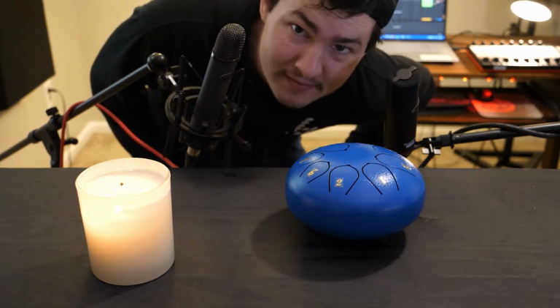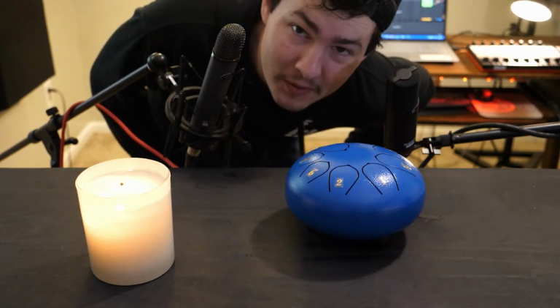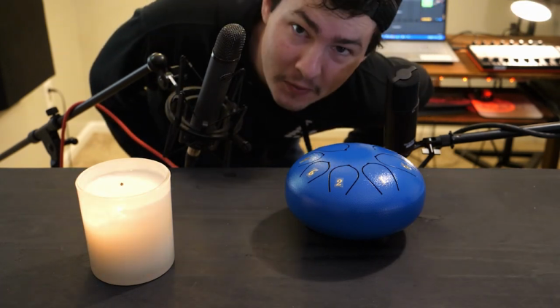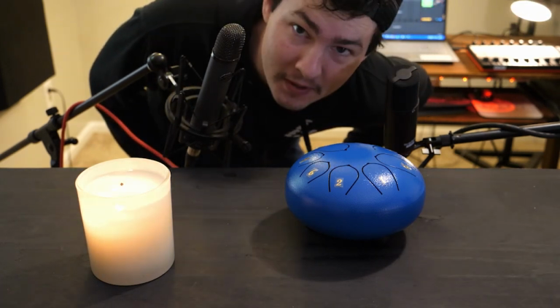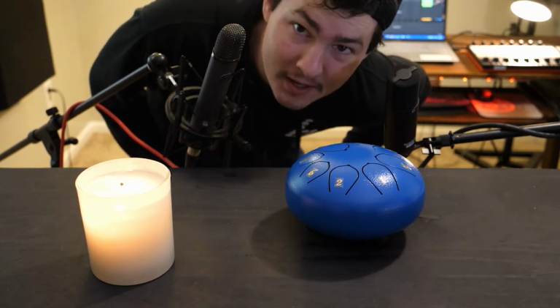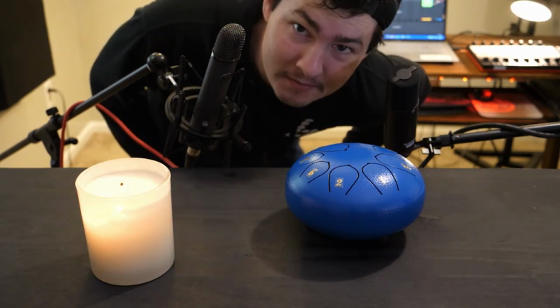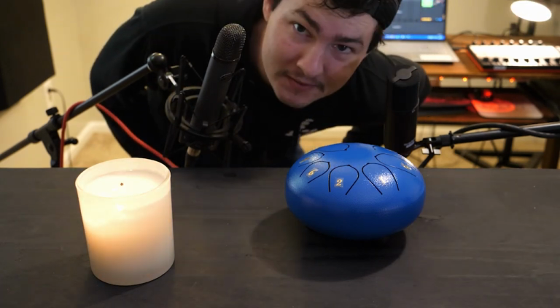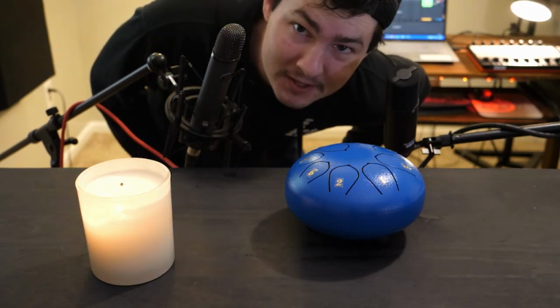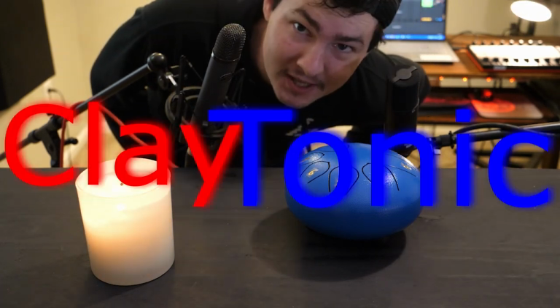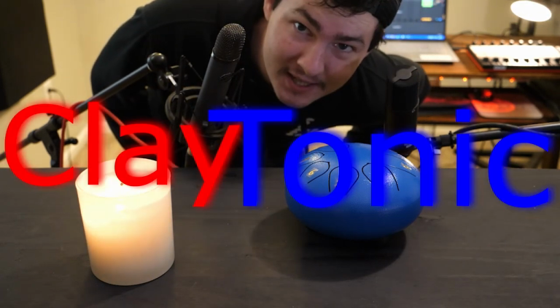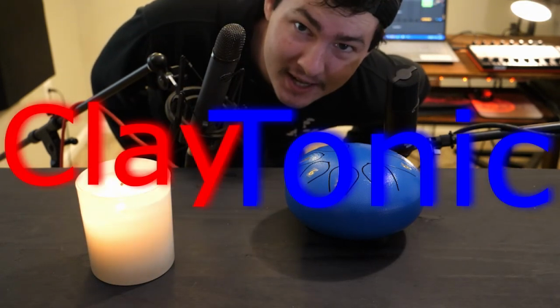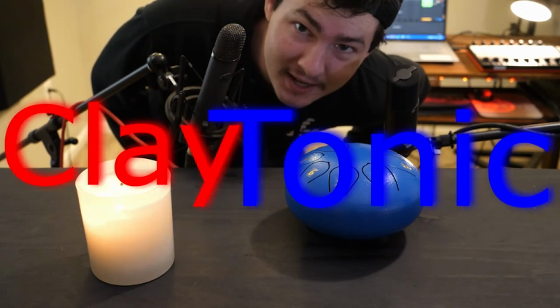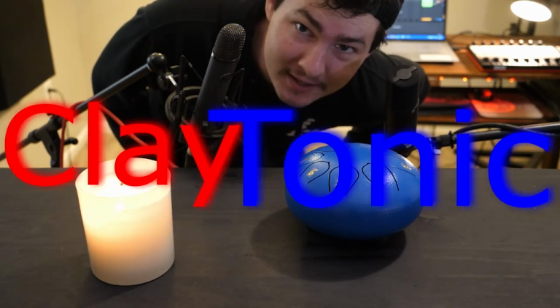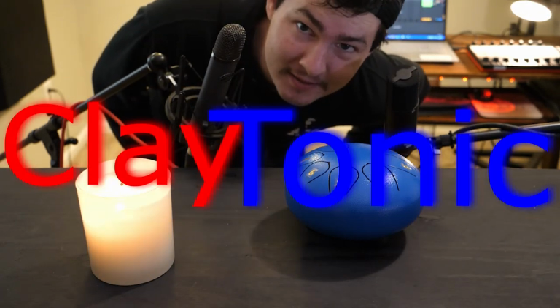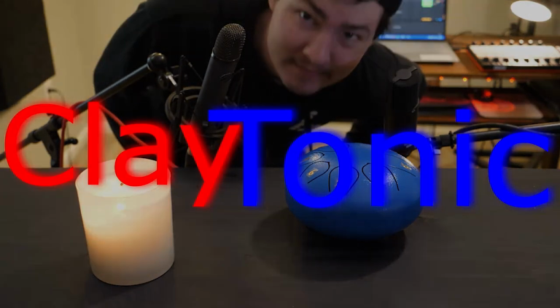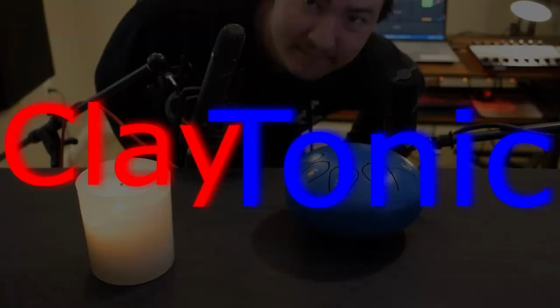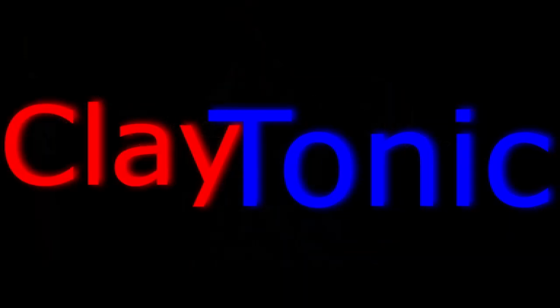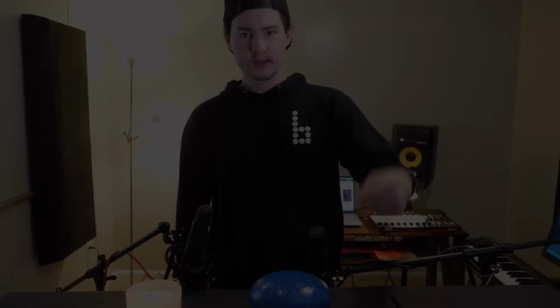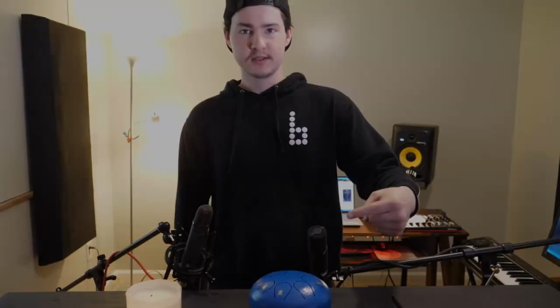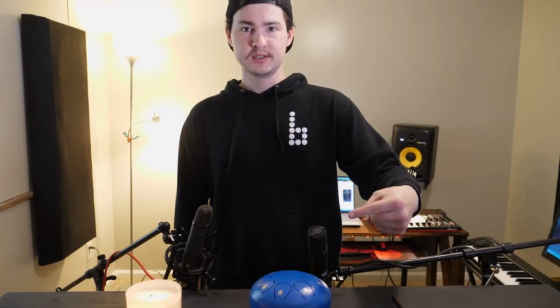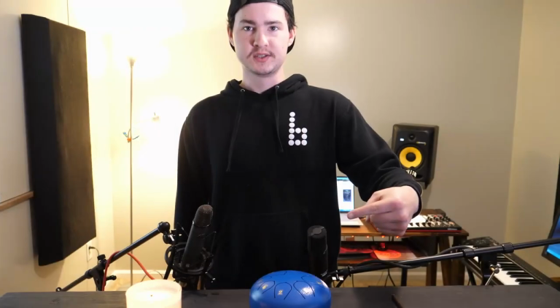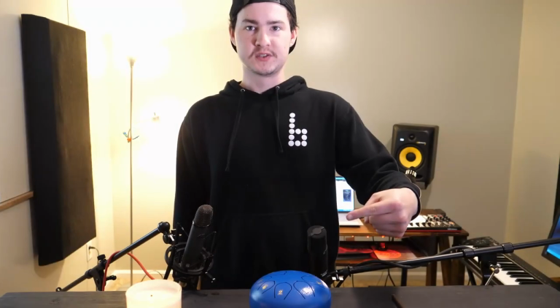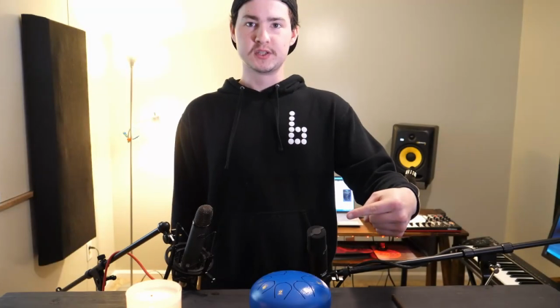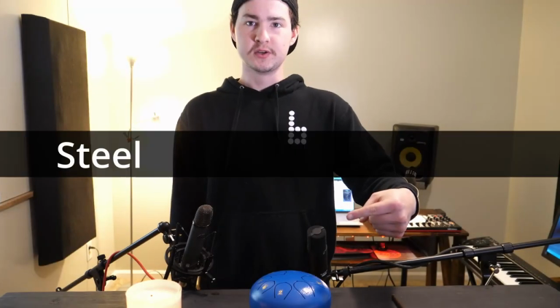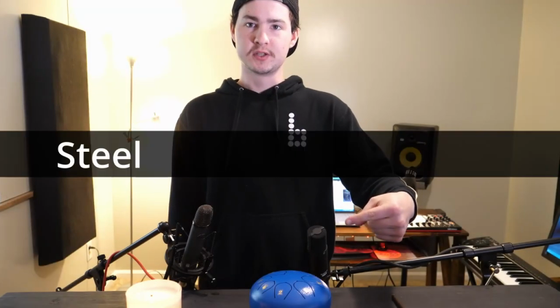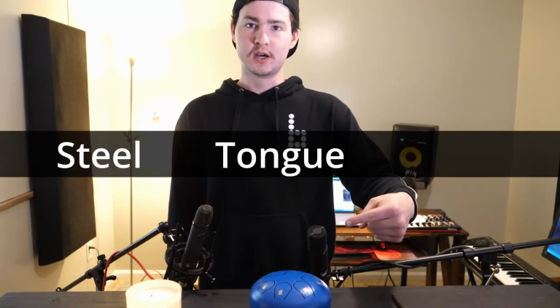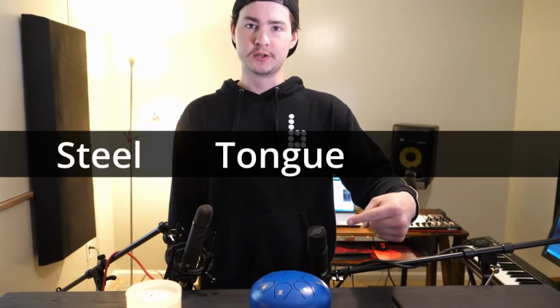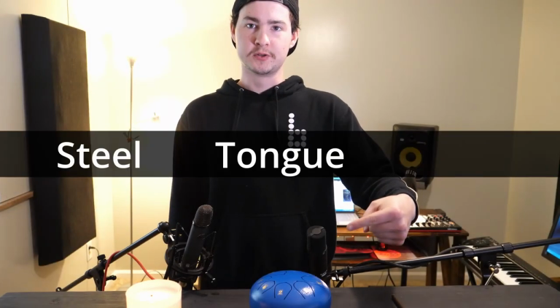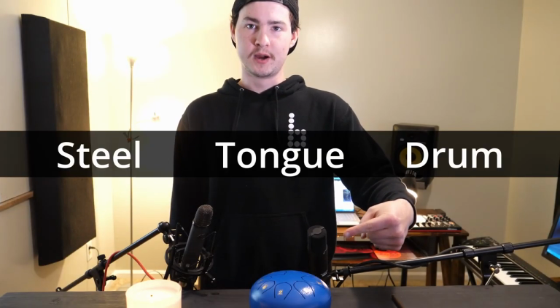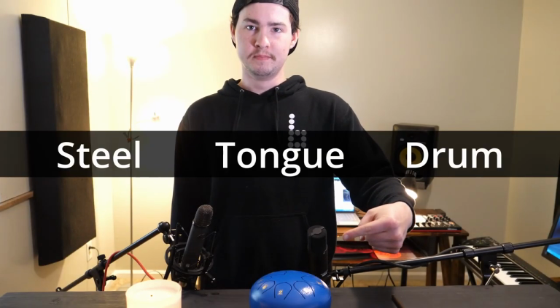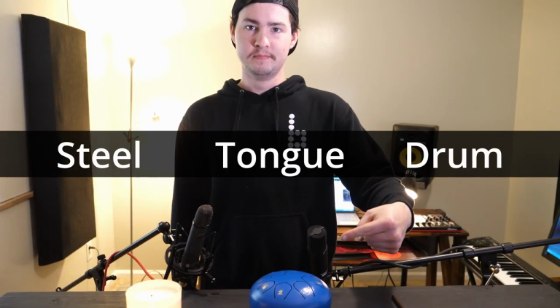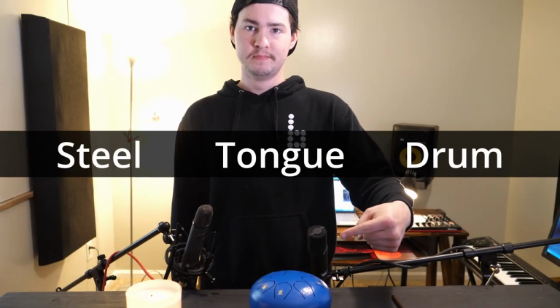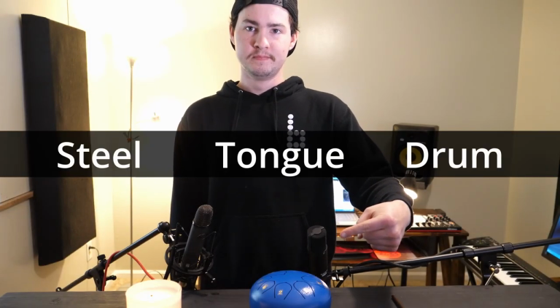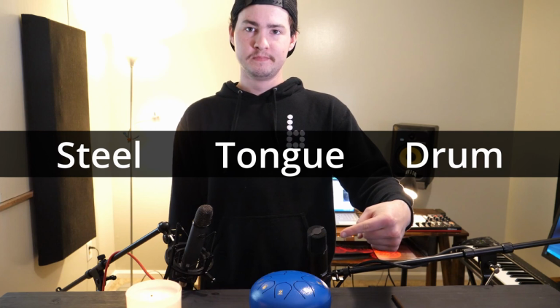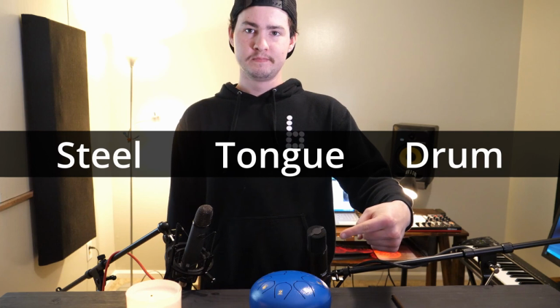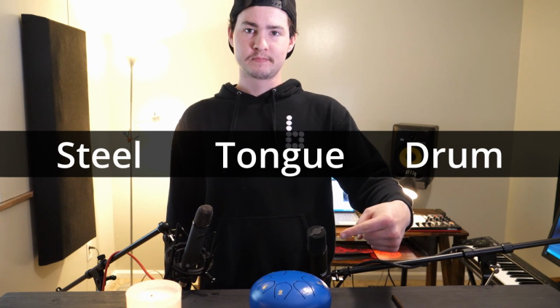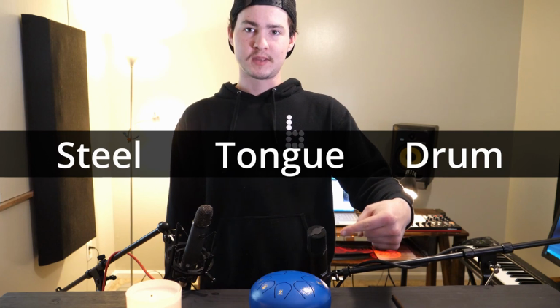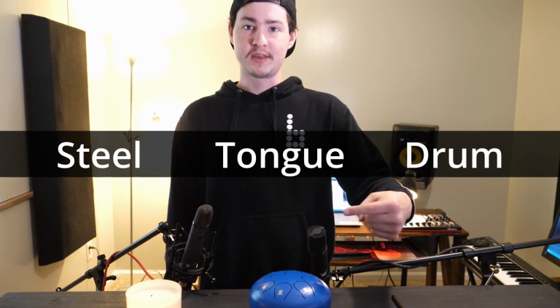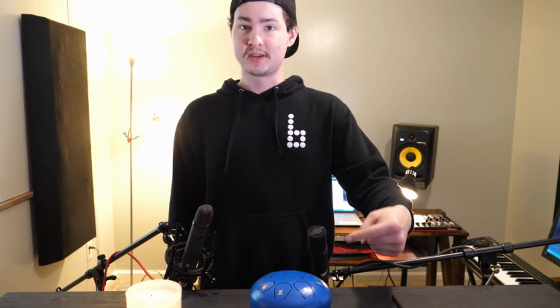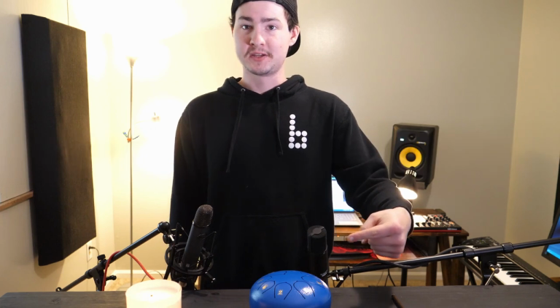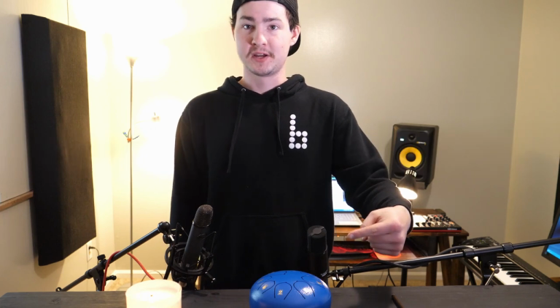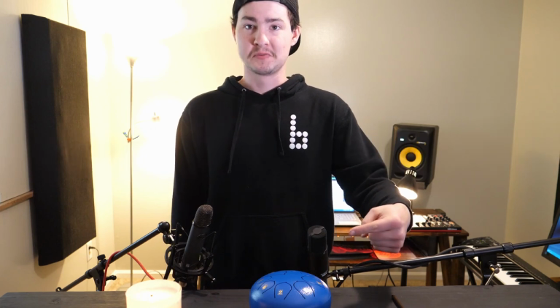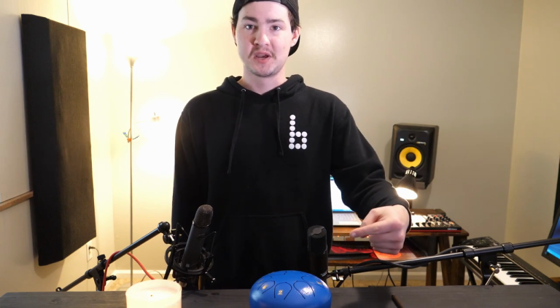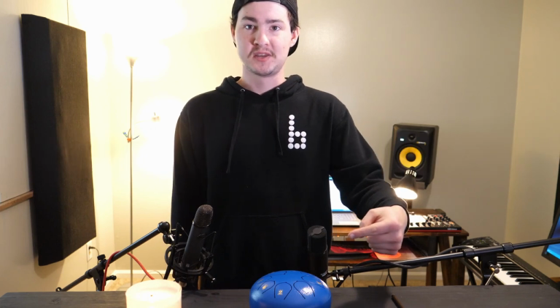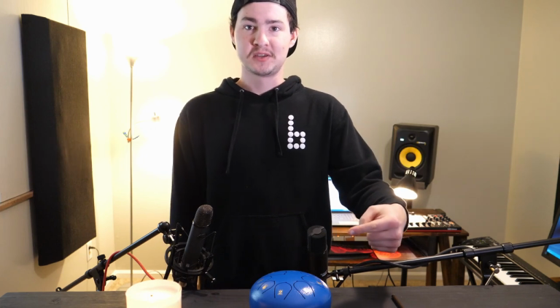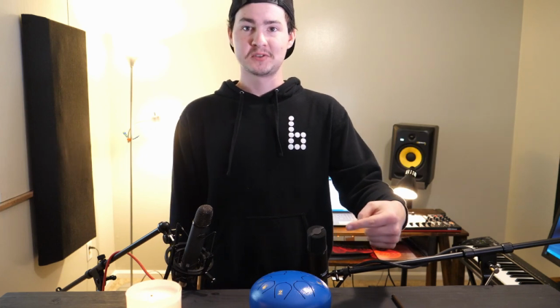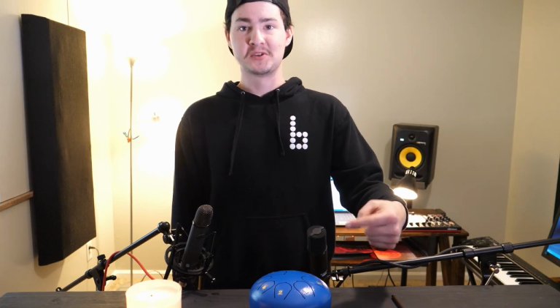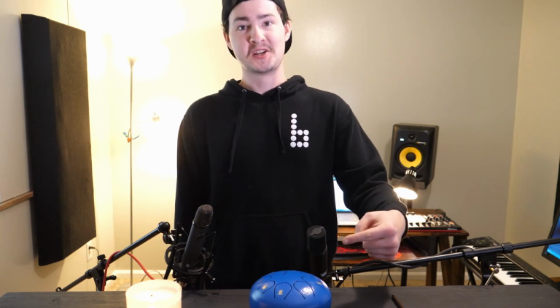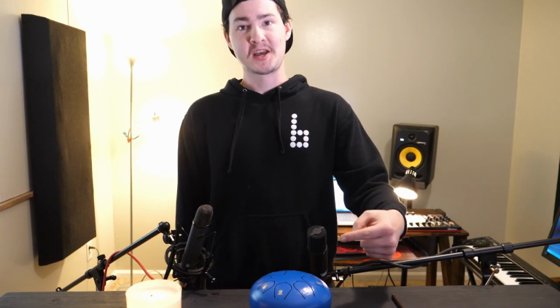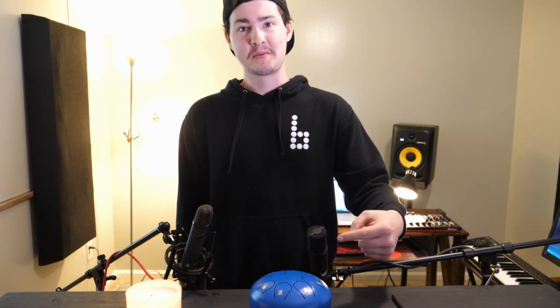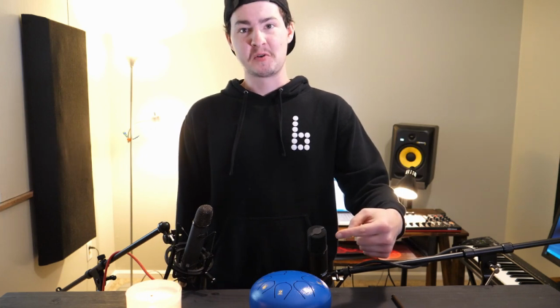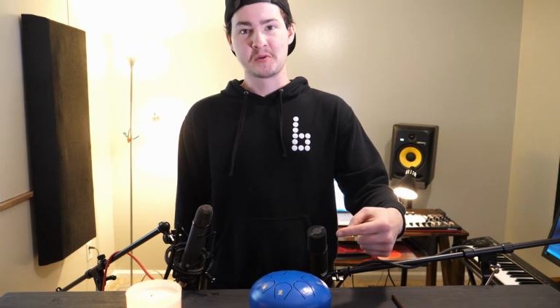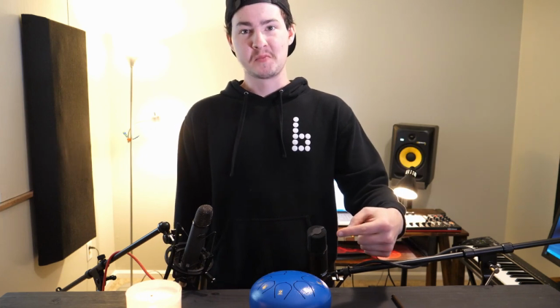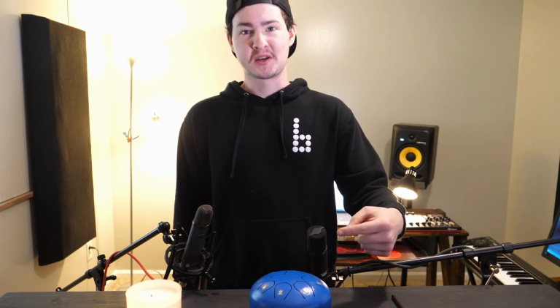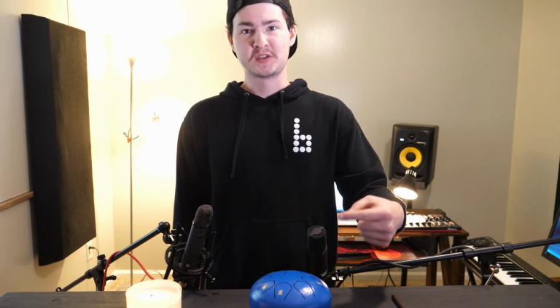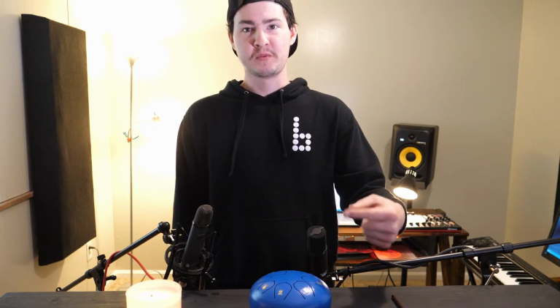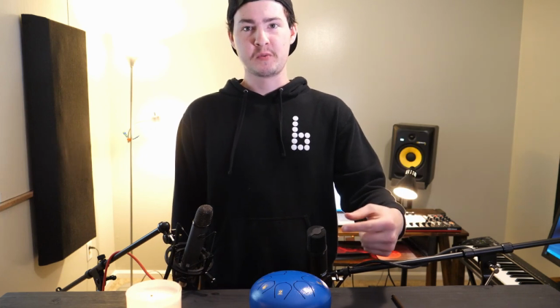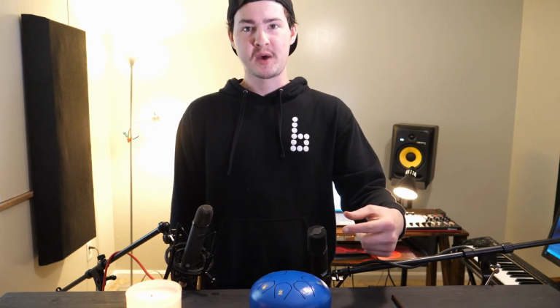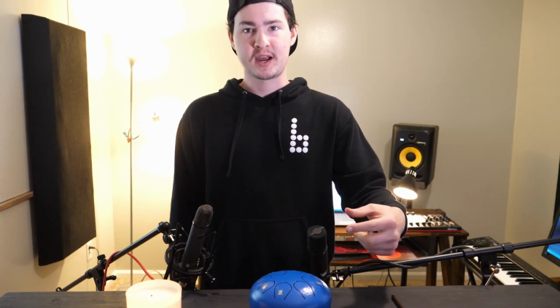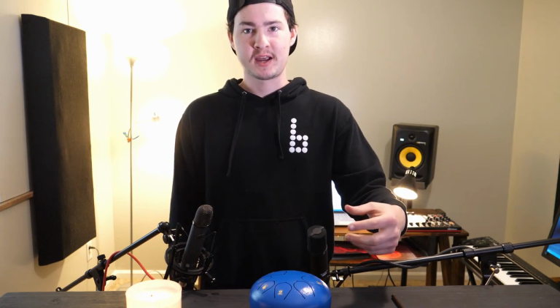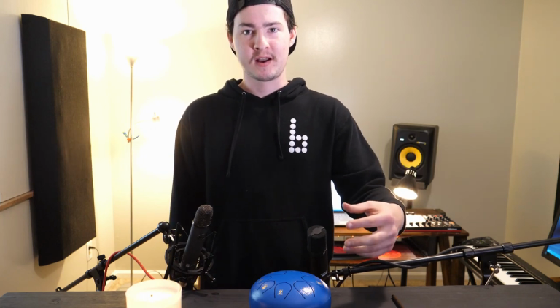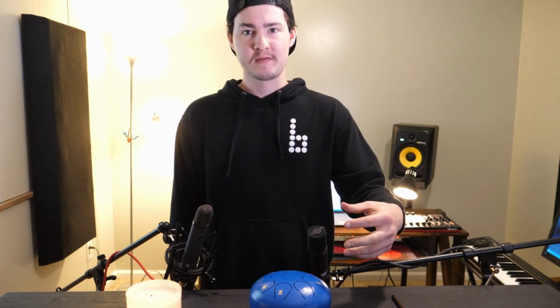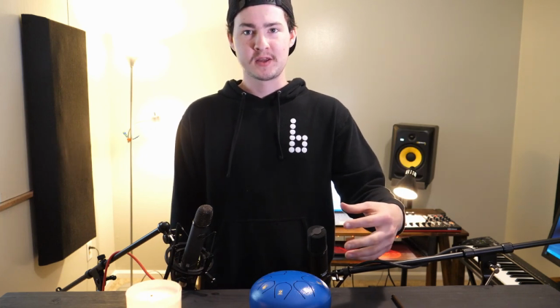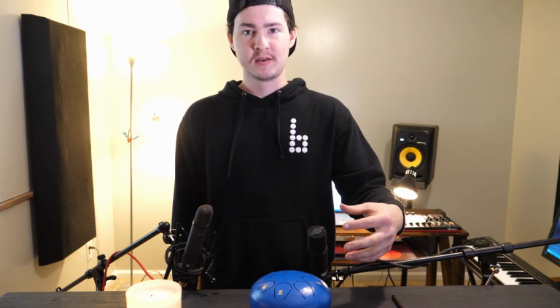What up? It's Claytonic. This is a steel tongue drum. I think it sounds amazing, so today I'm going to make a sample pack out of it.